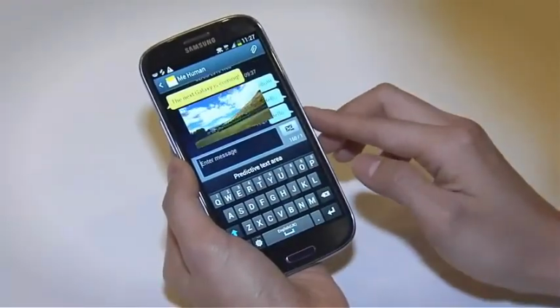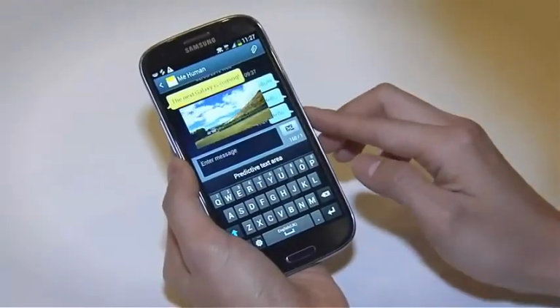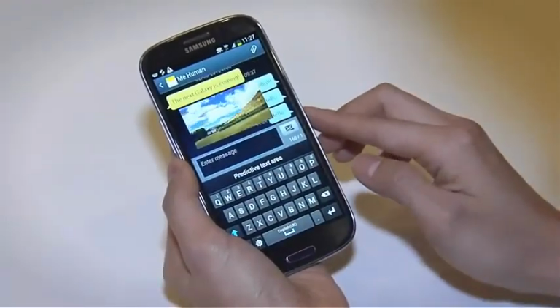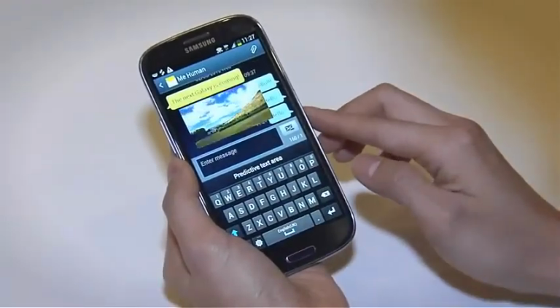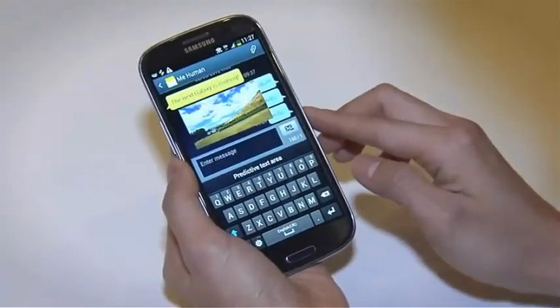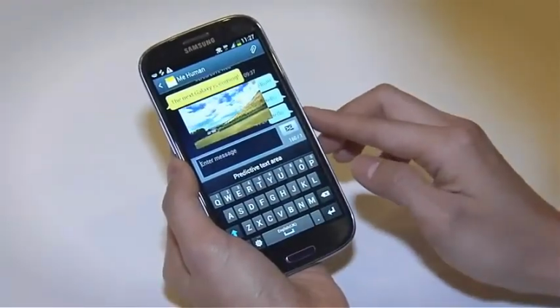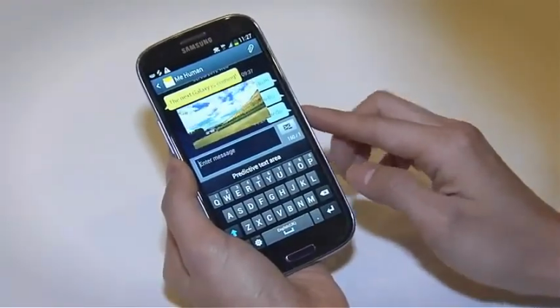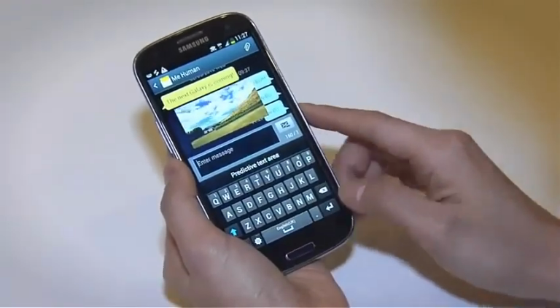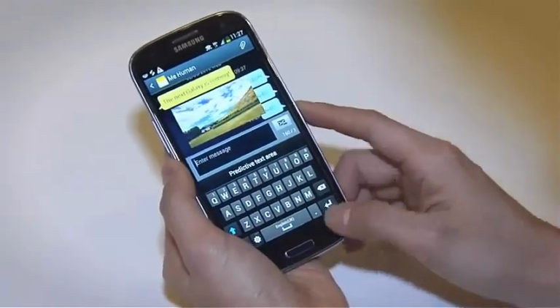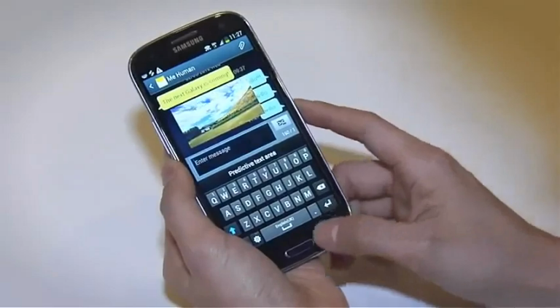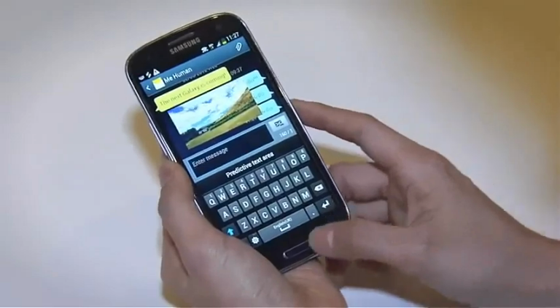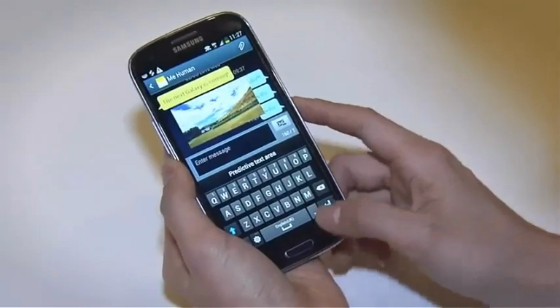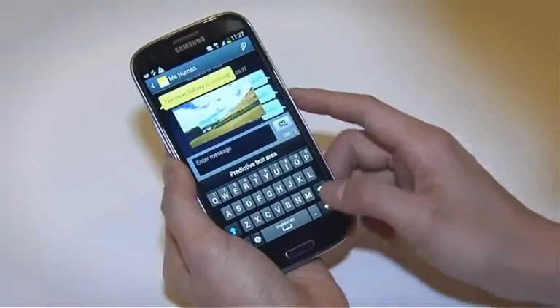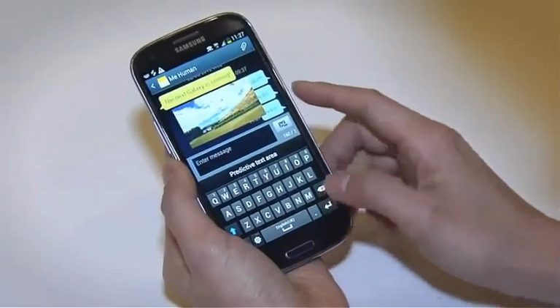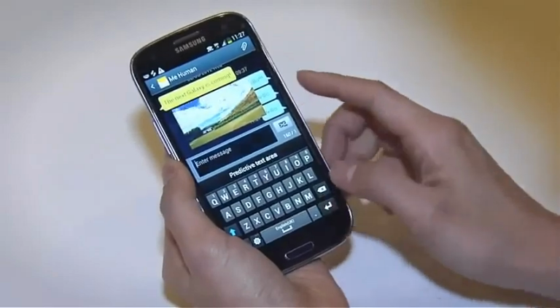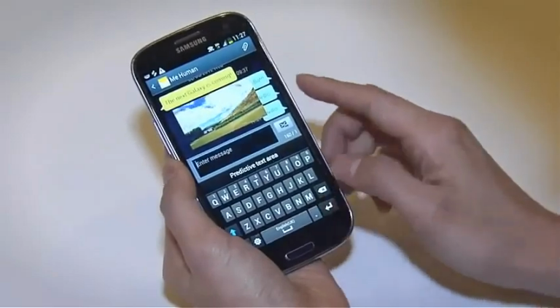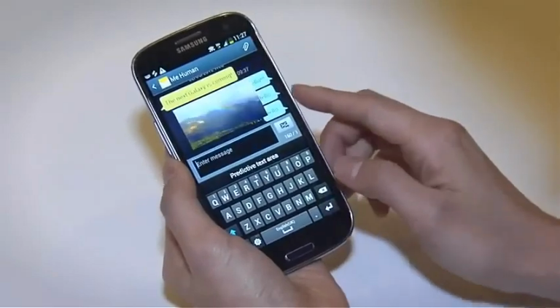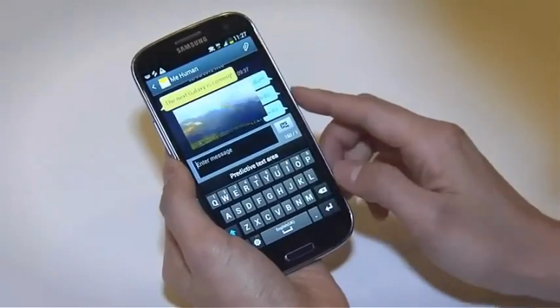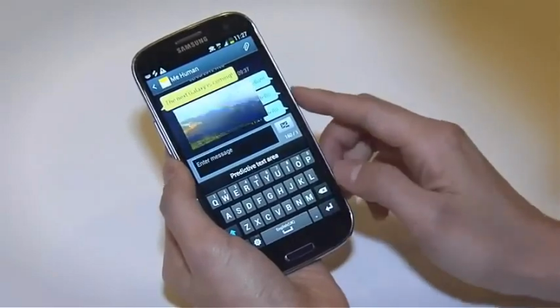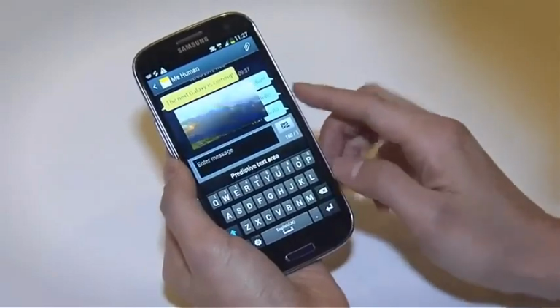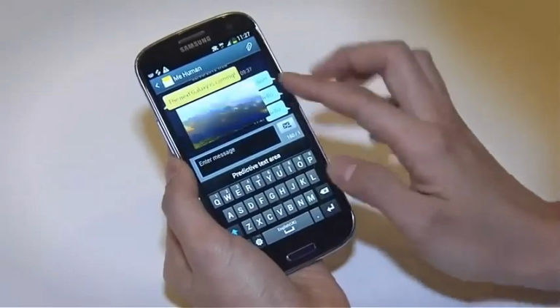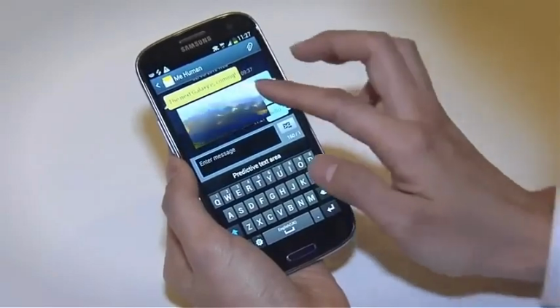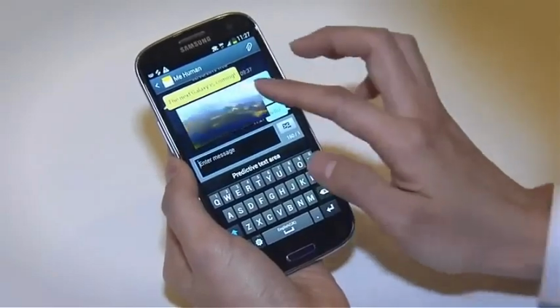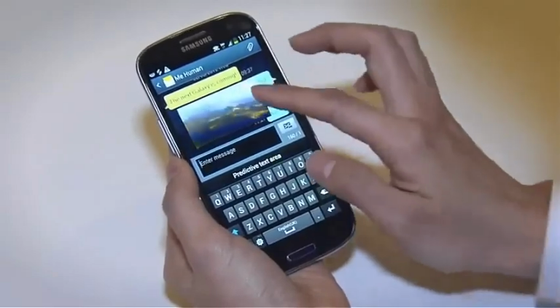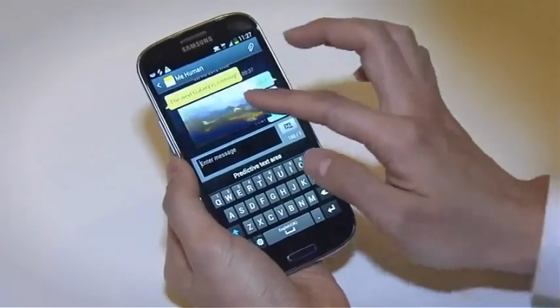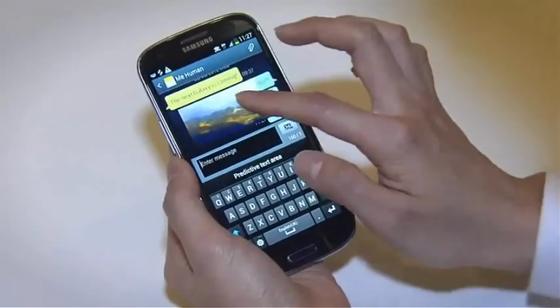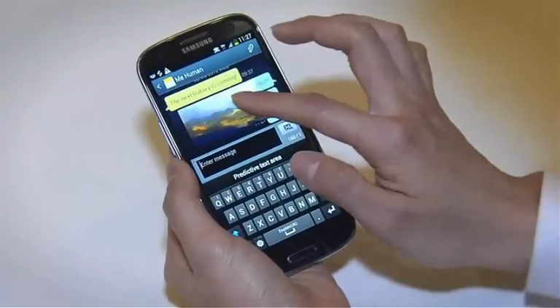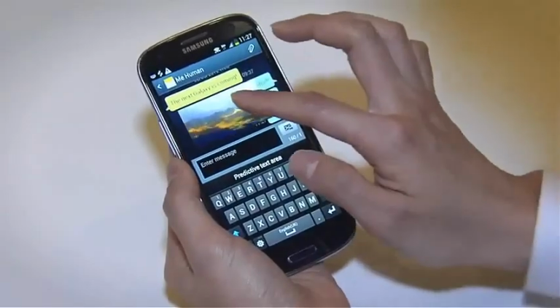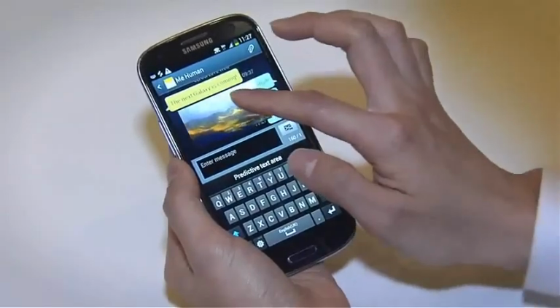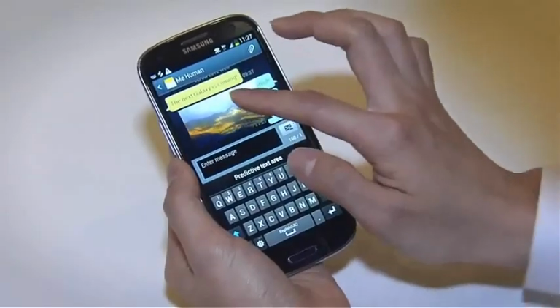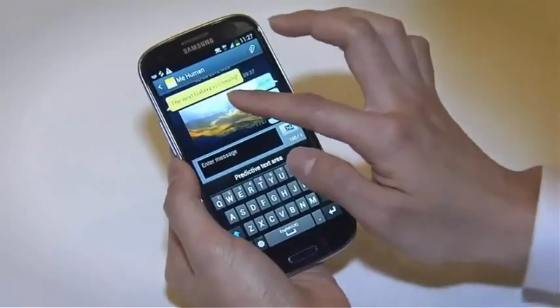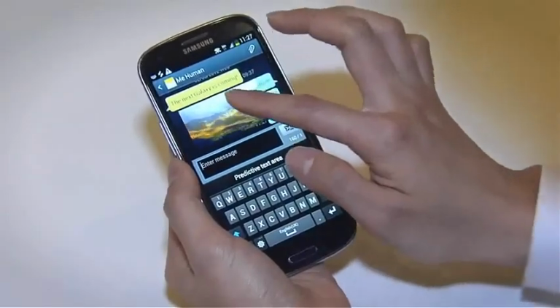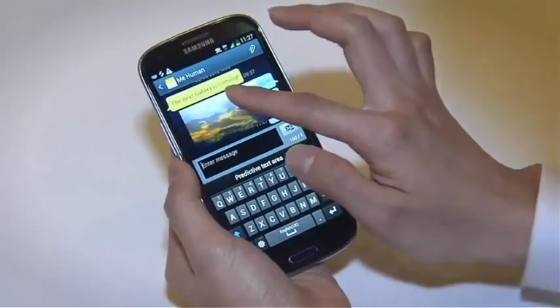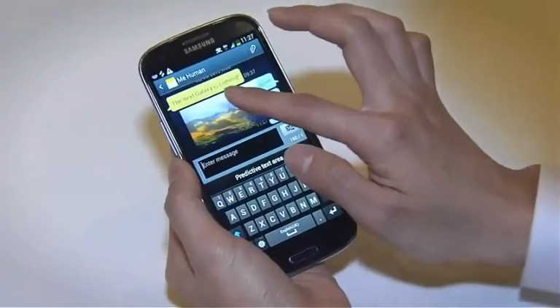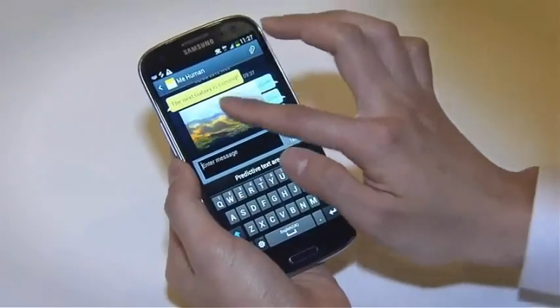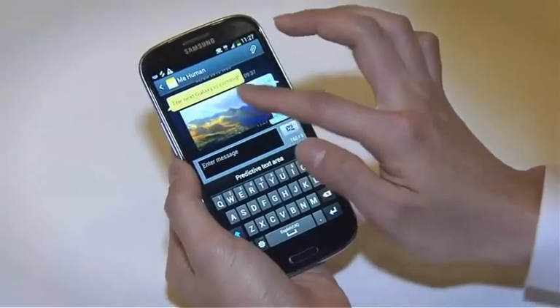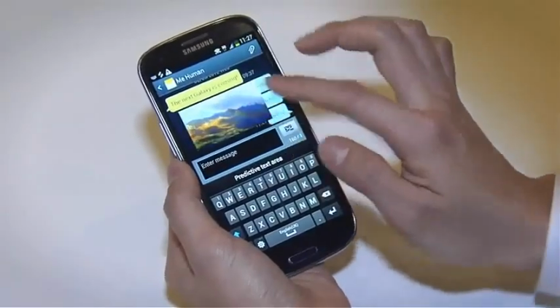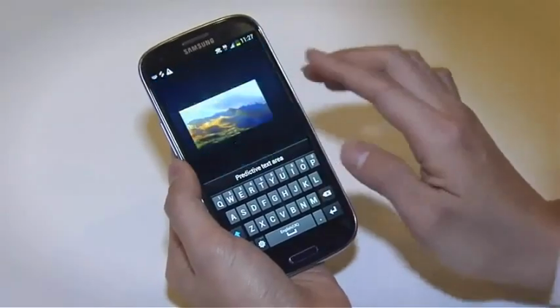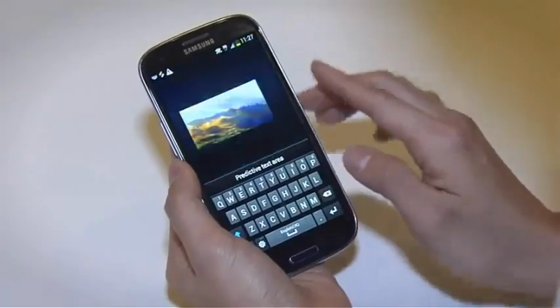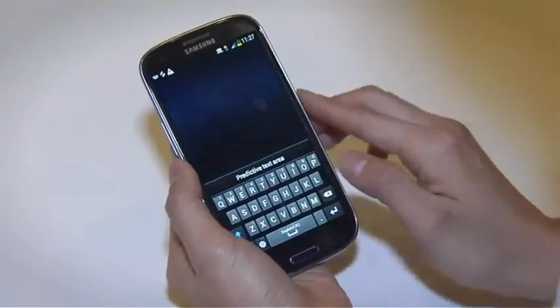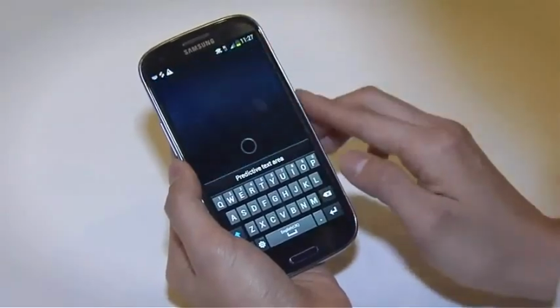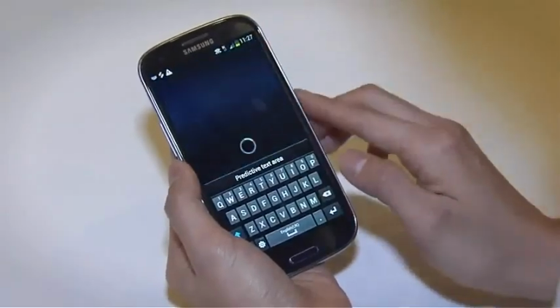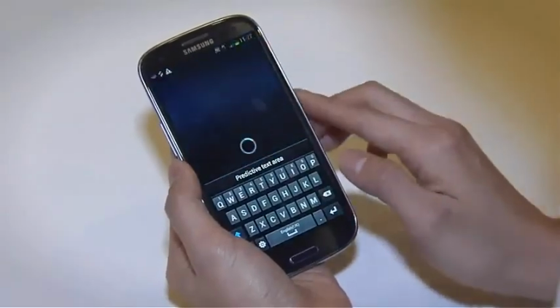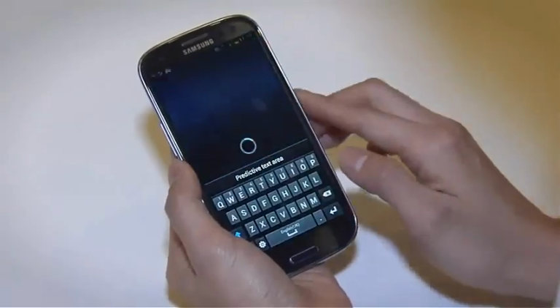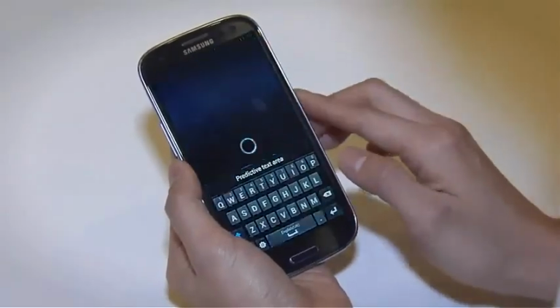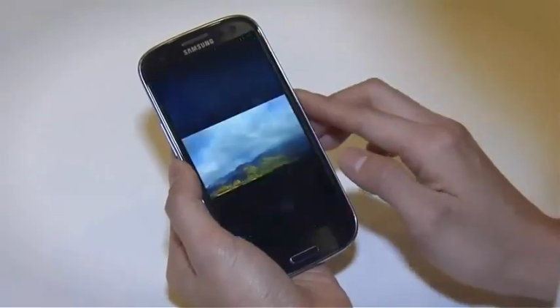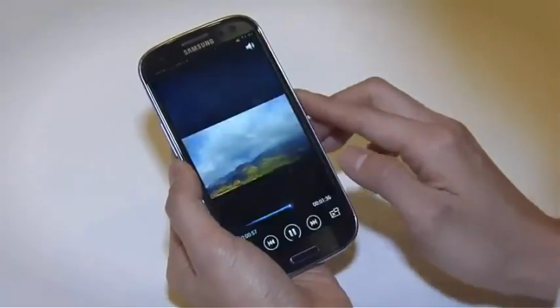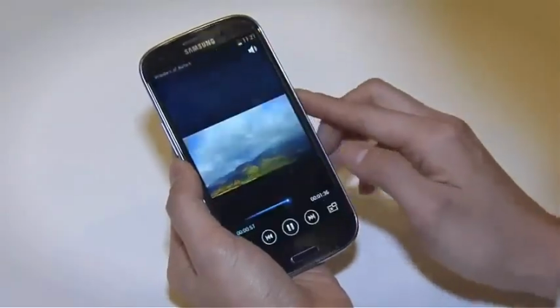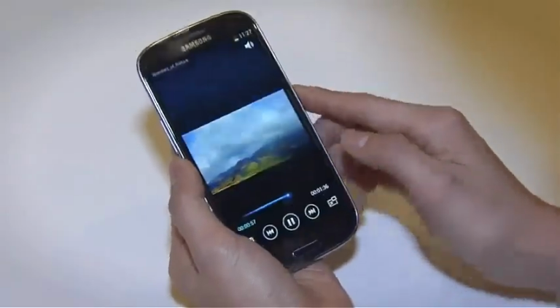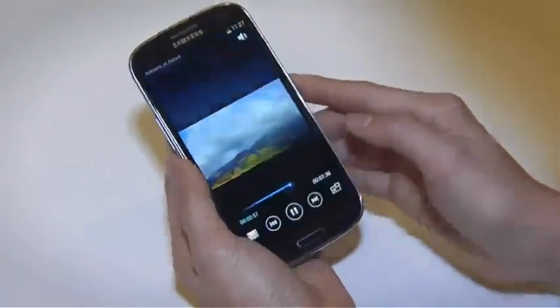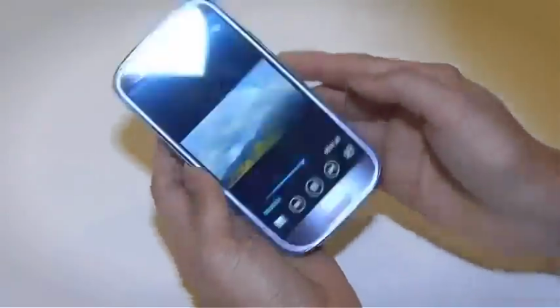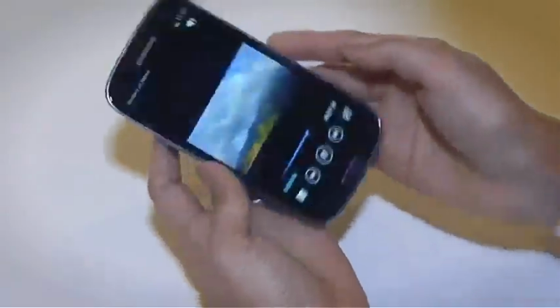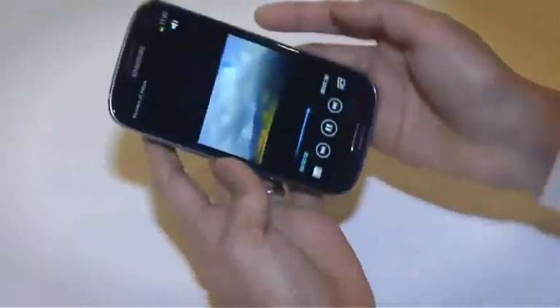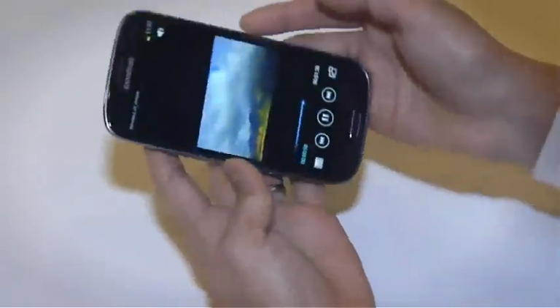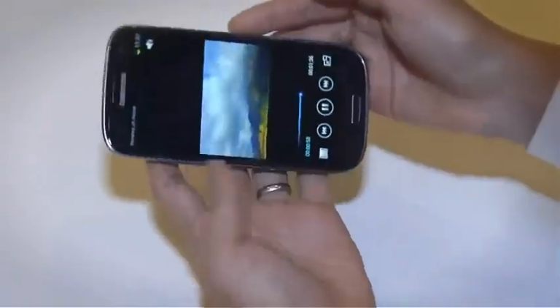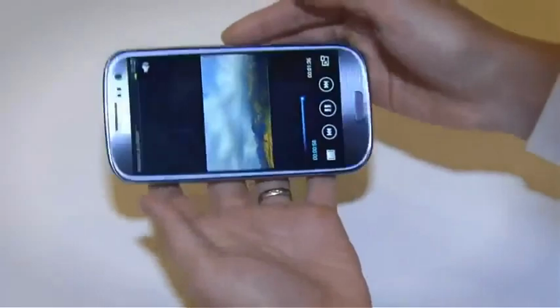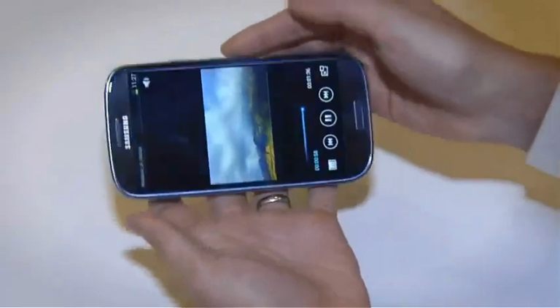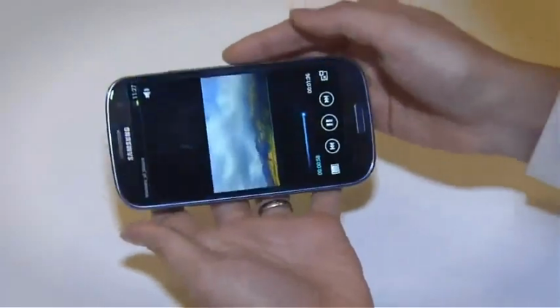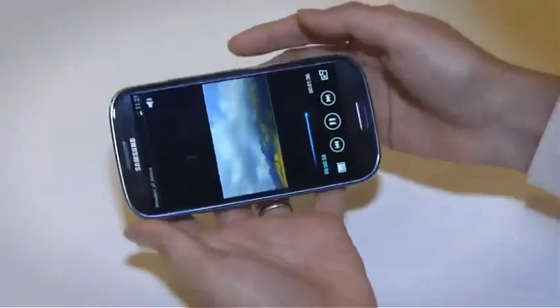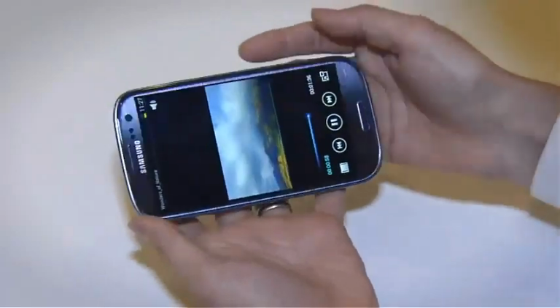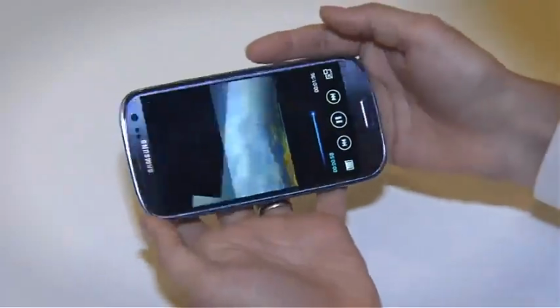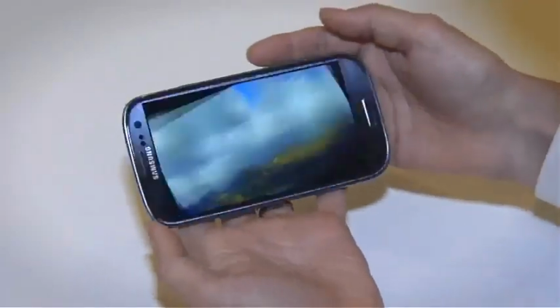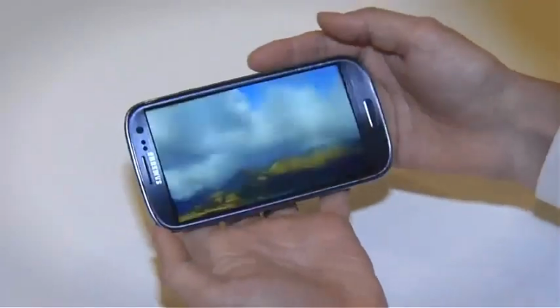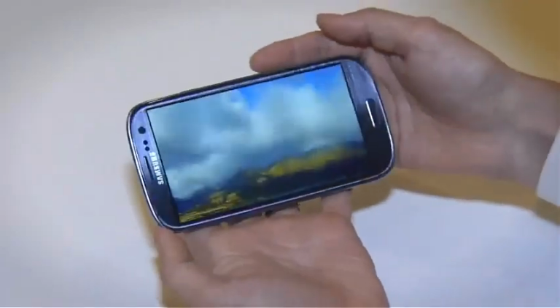To go back to the video player, you just give the screen a light tap. Great, isn't it?